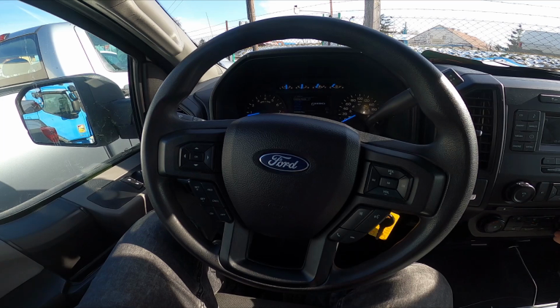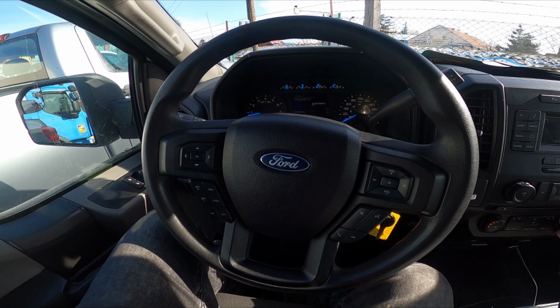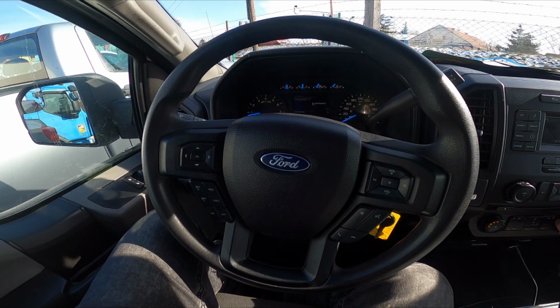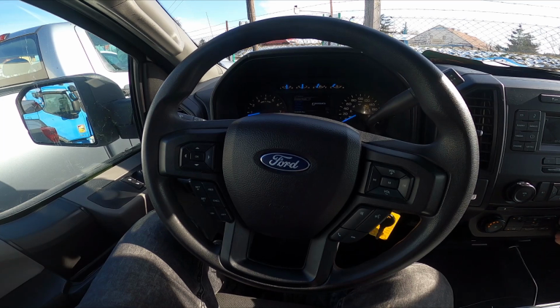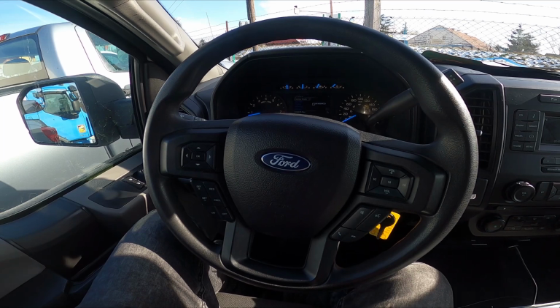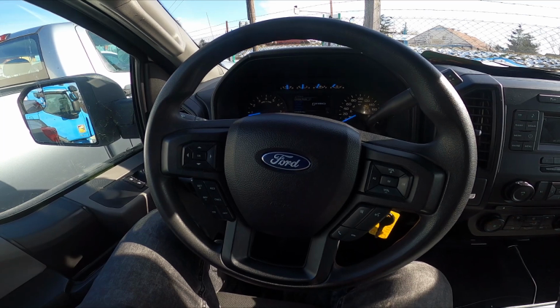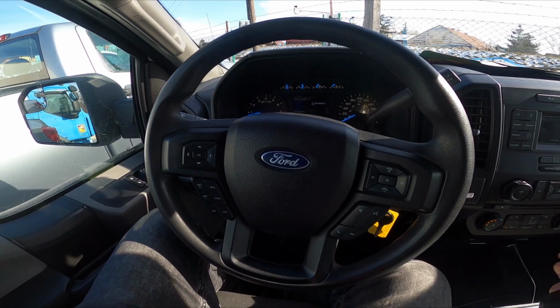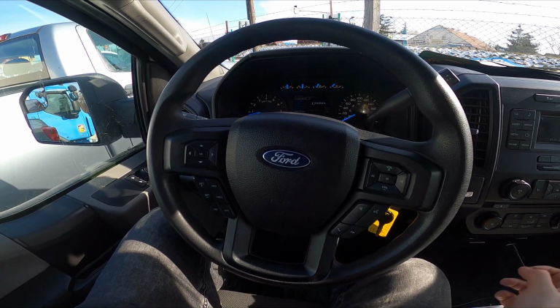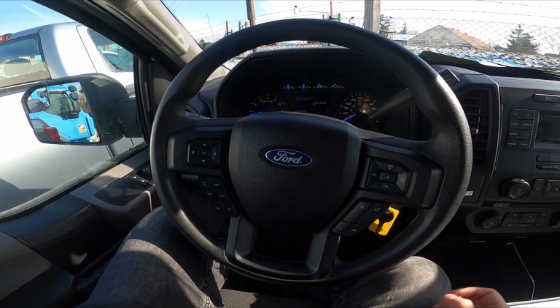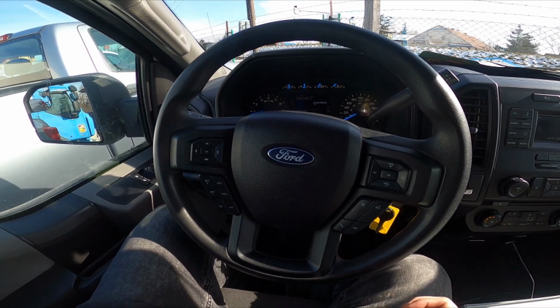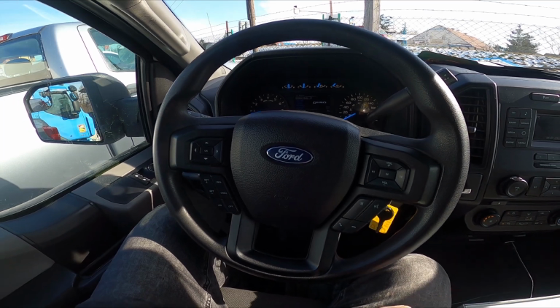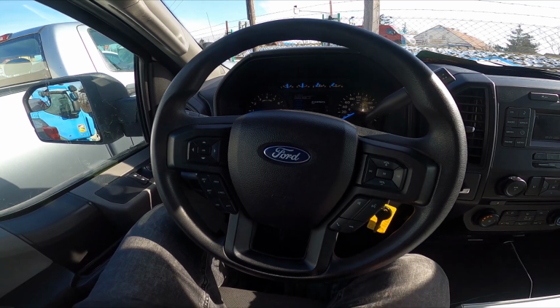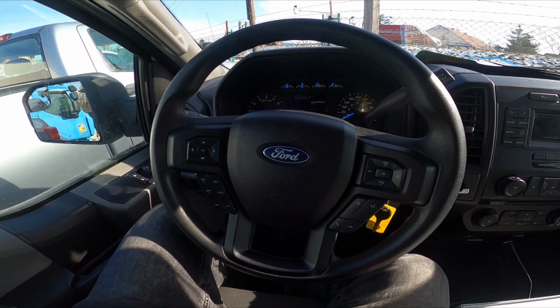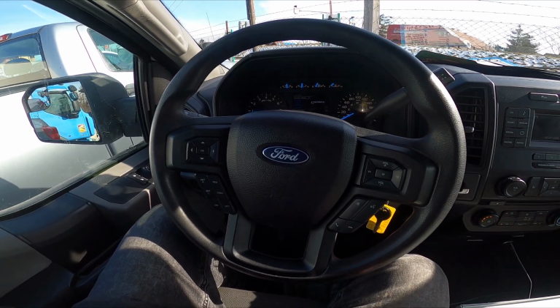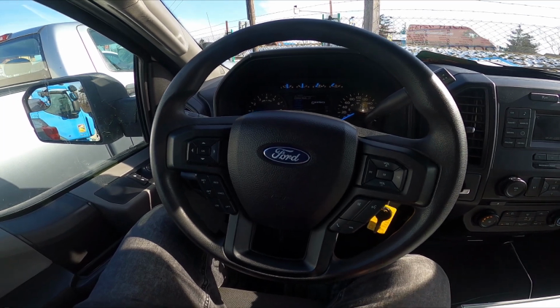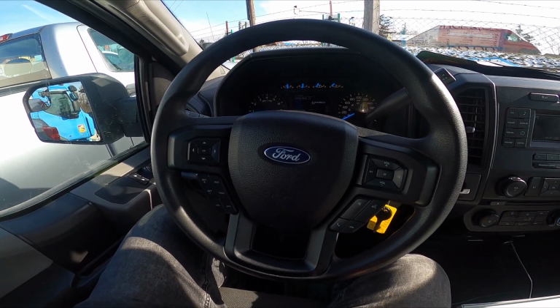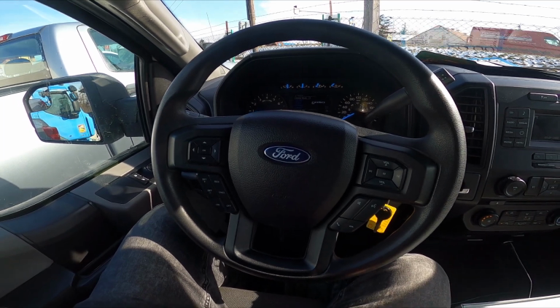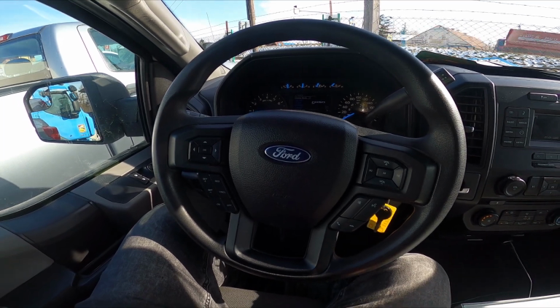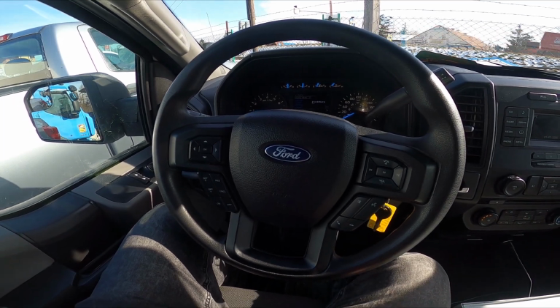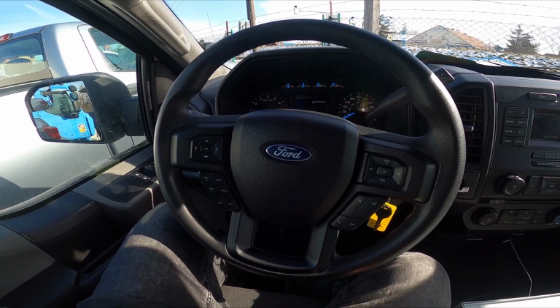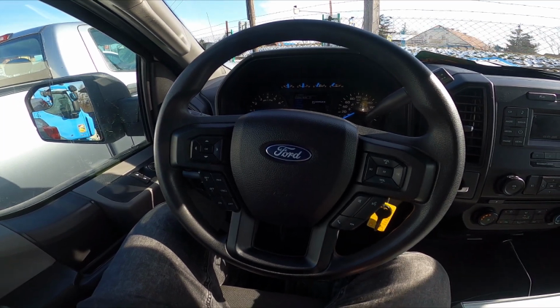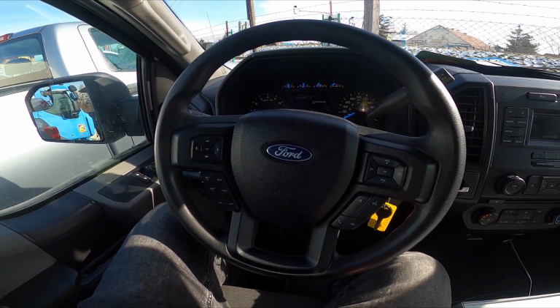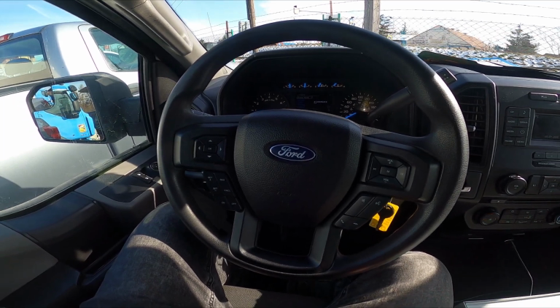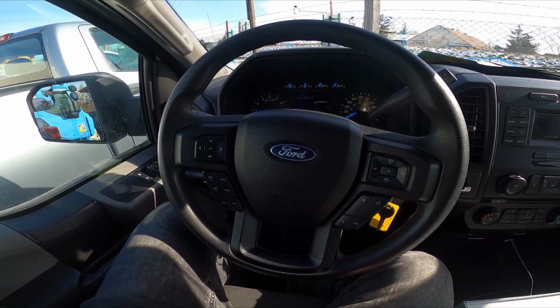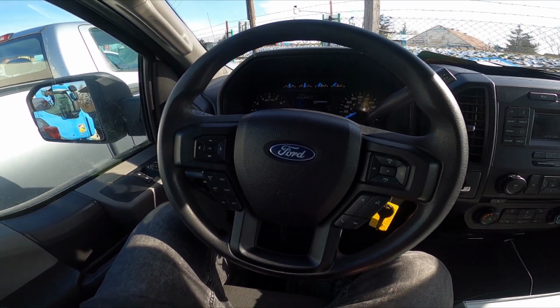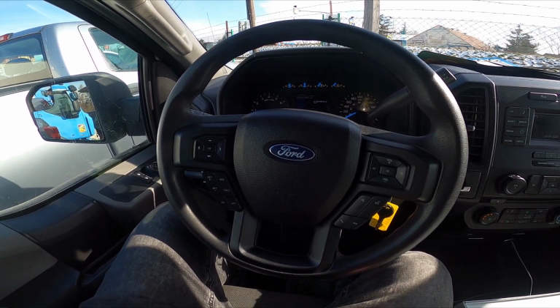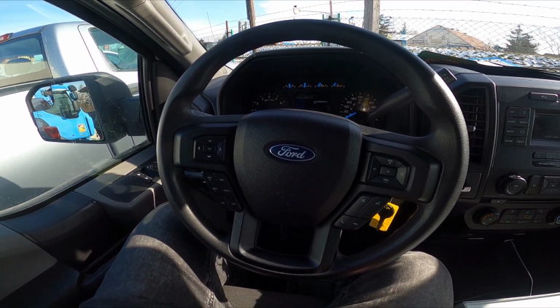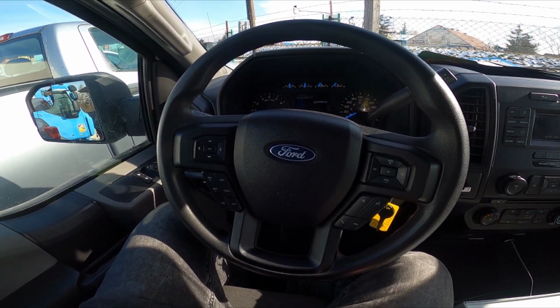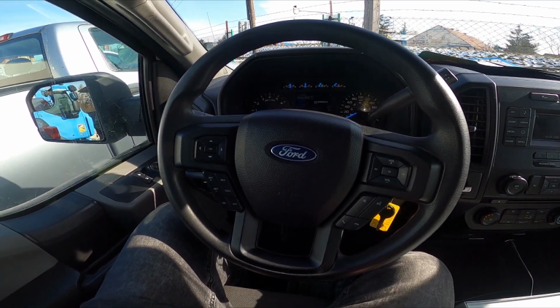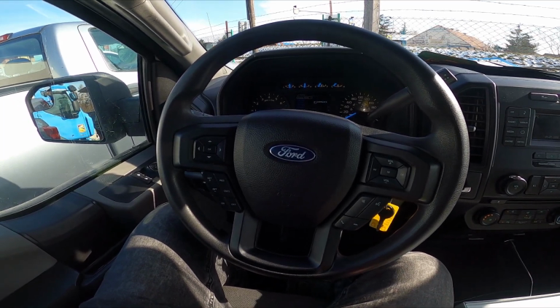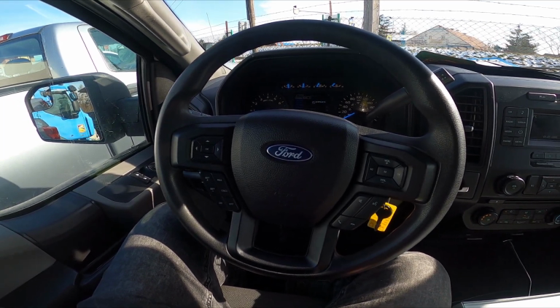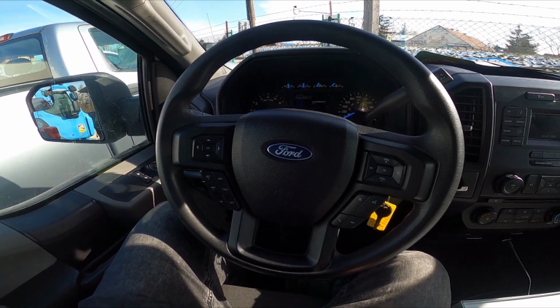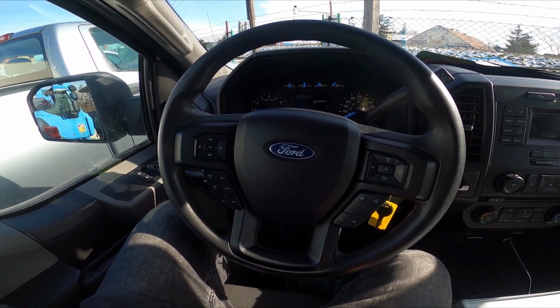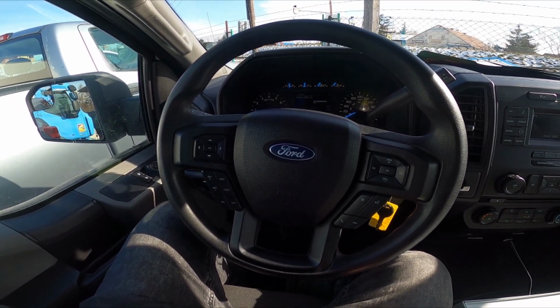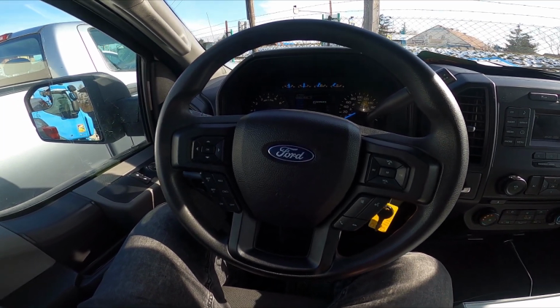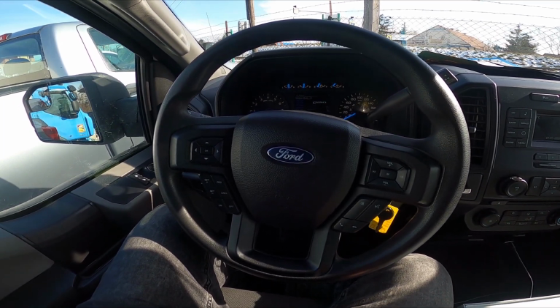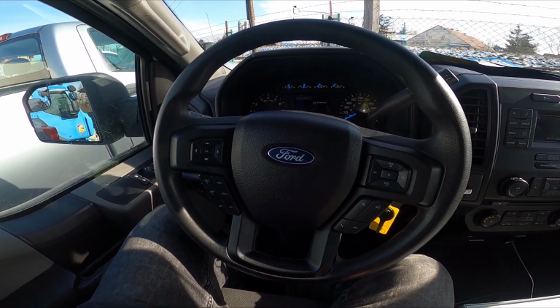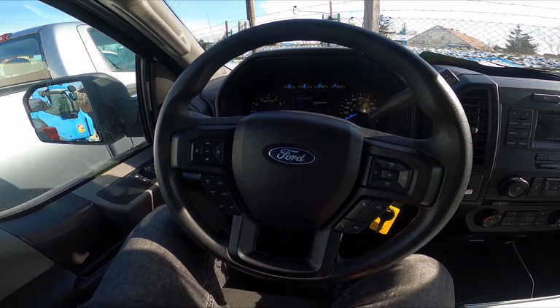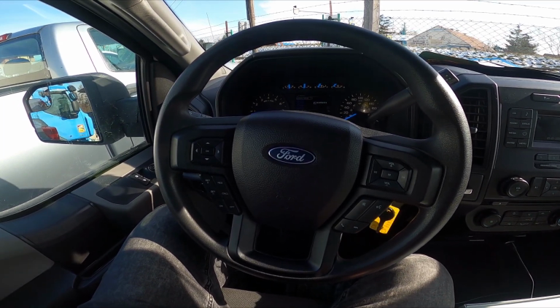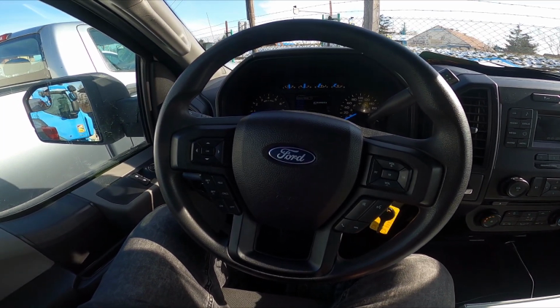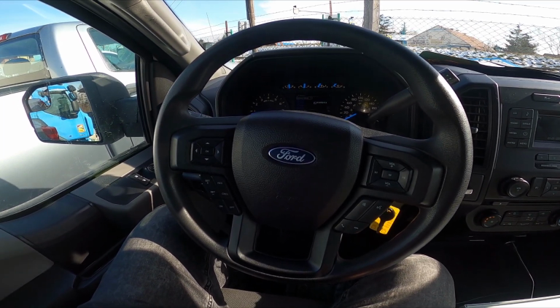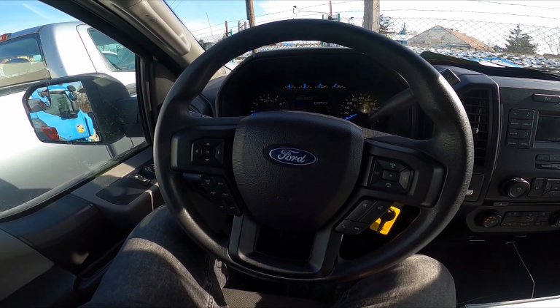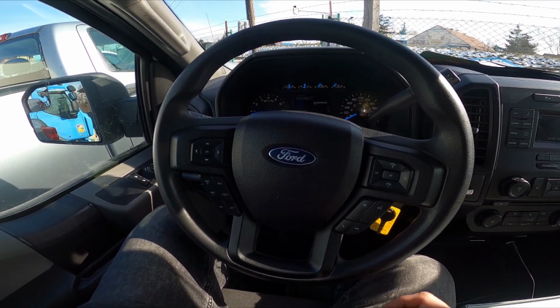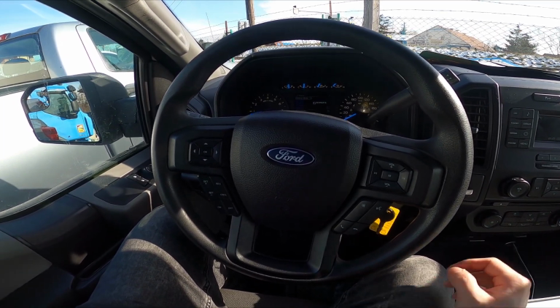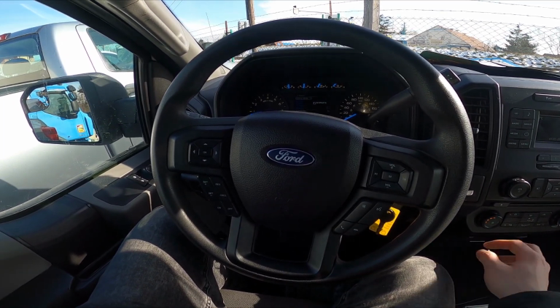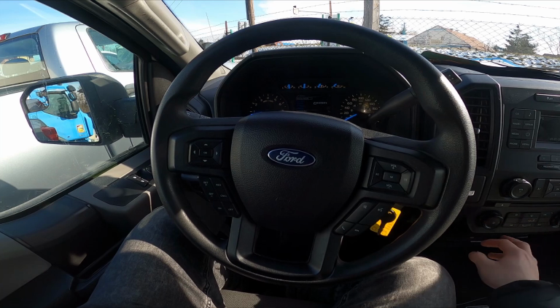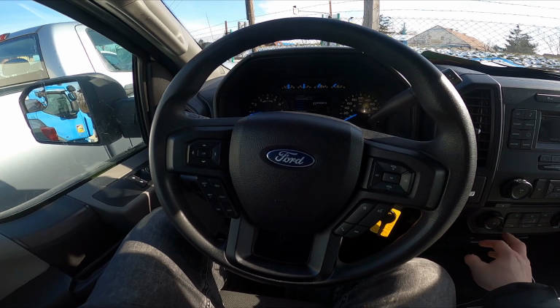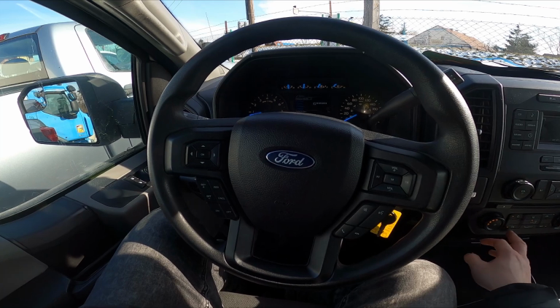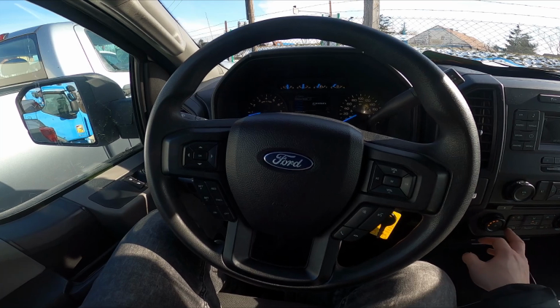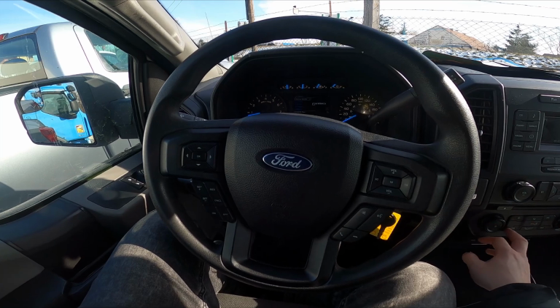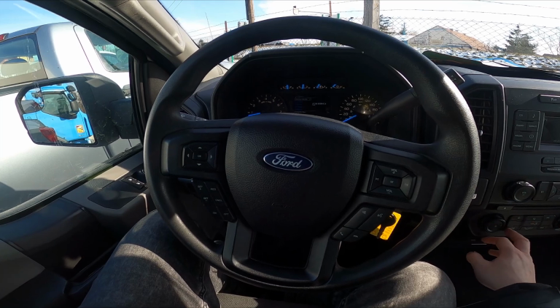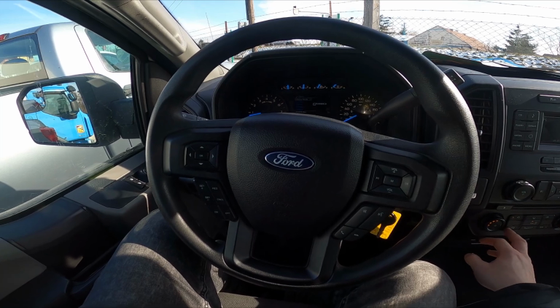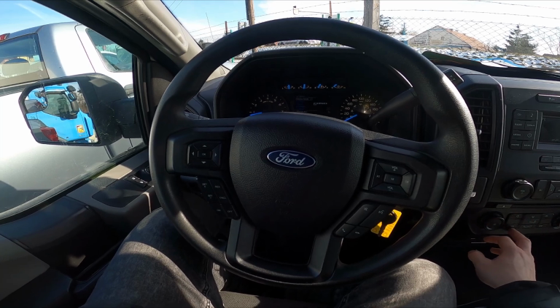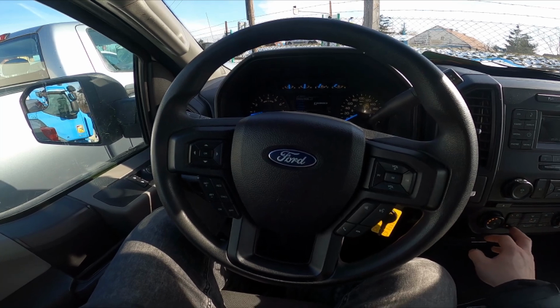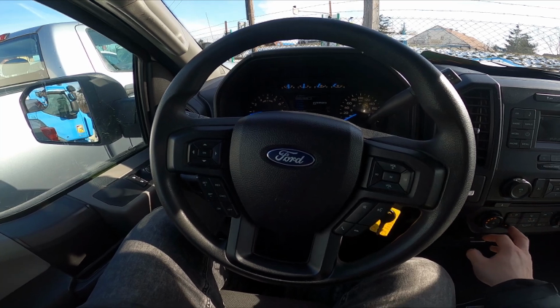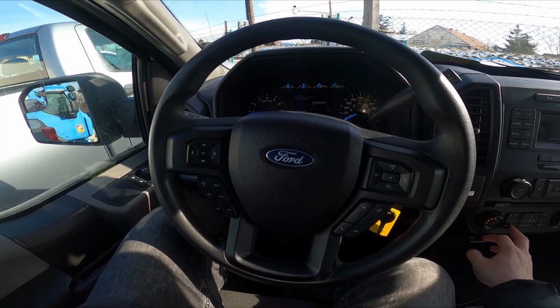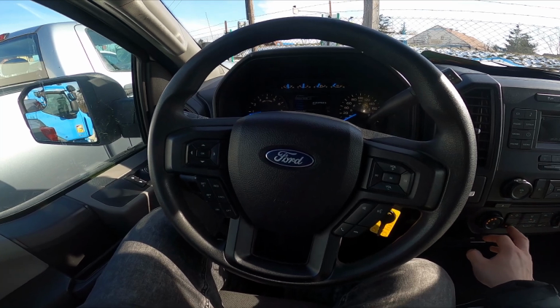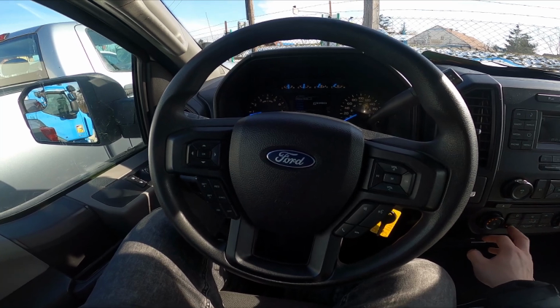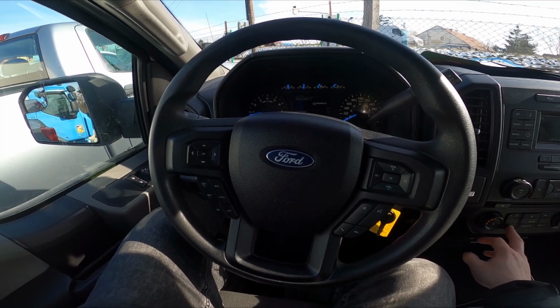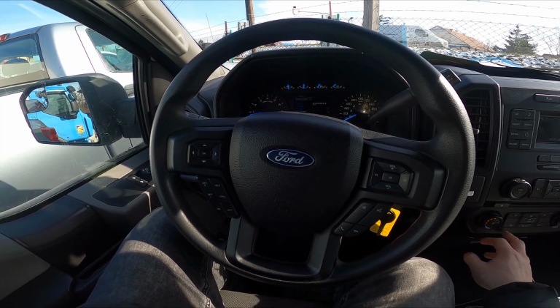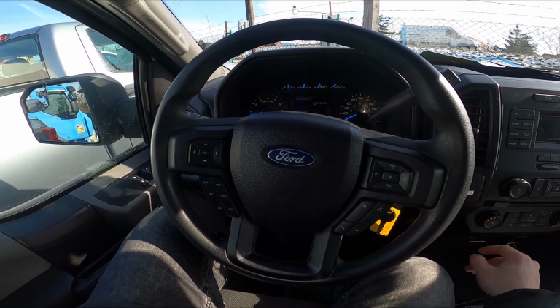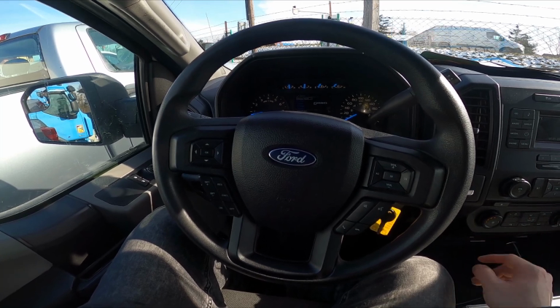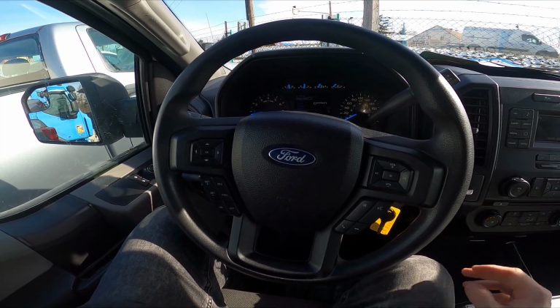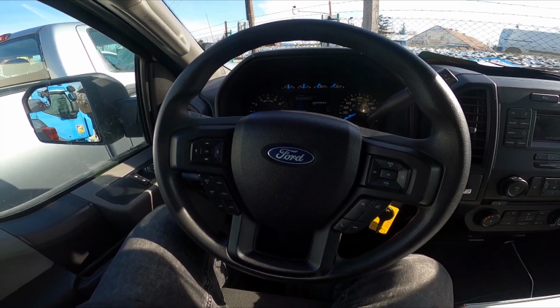Hello, today I'm in a Ford F-150. In this video I'll show you how to enable and disable side mirrors heating.